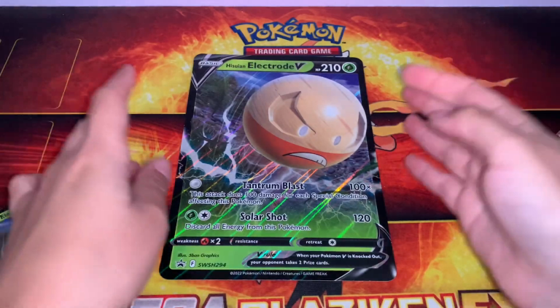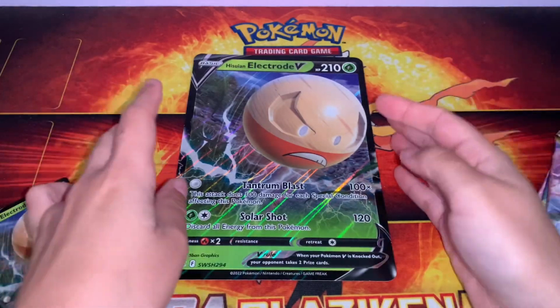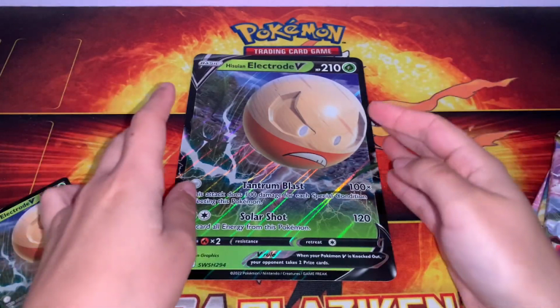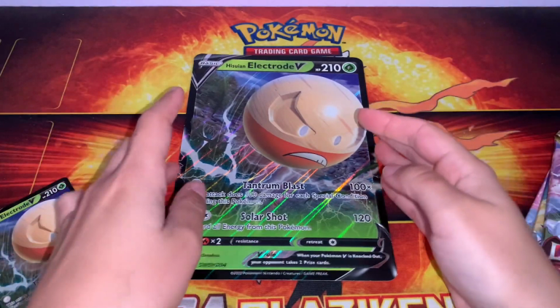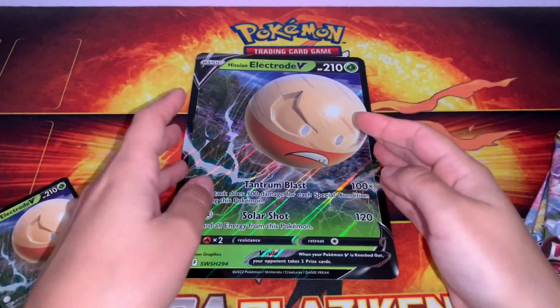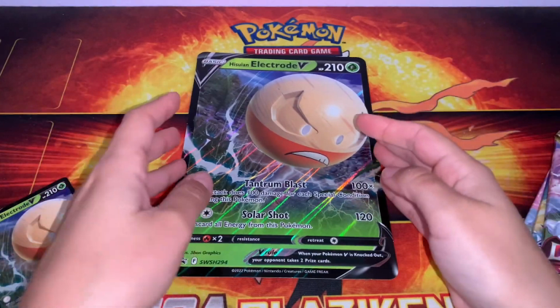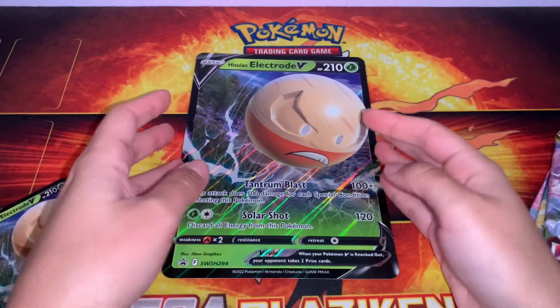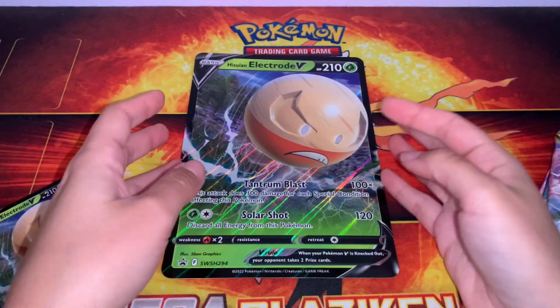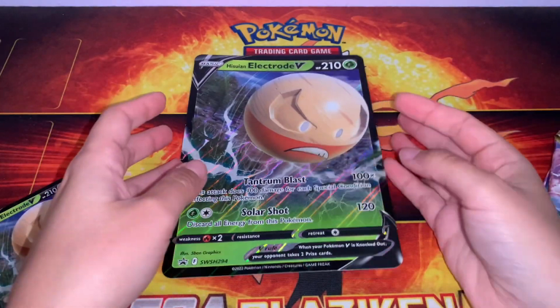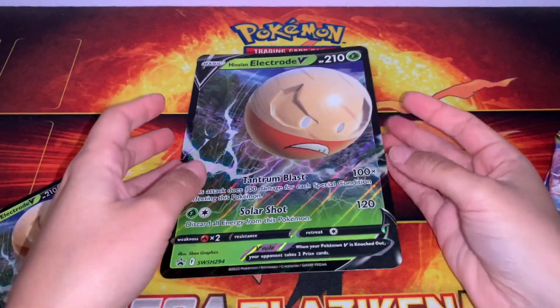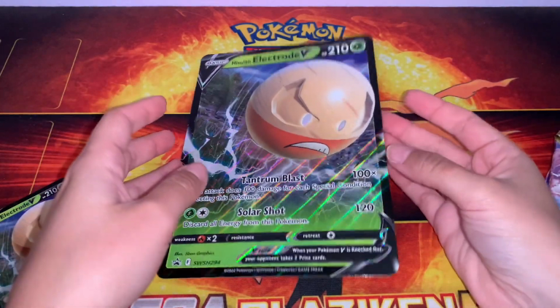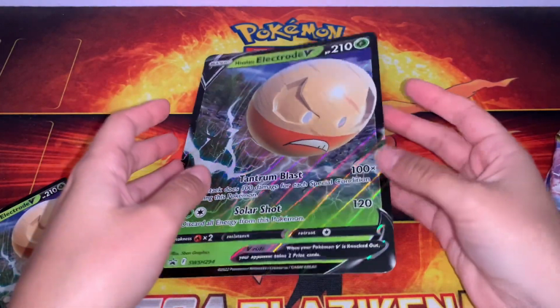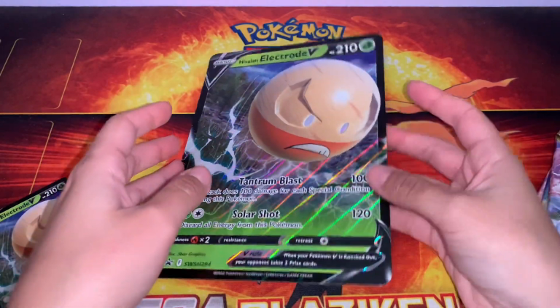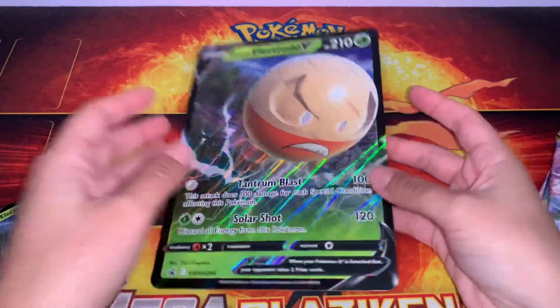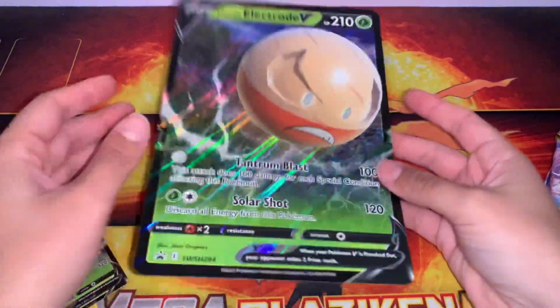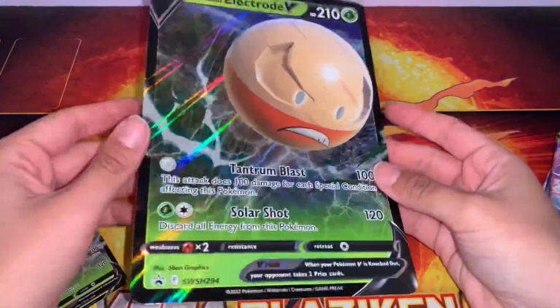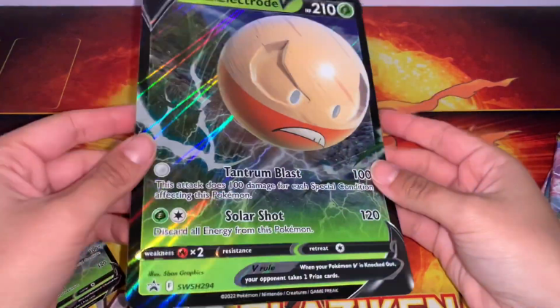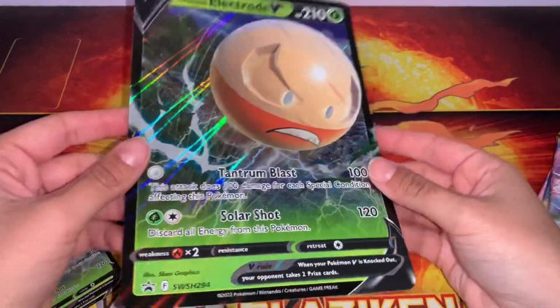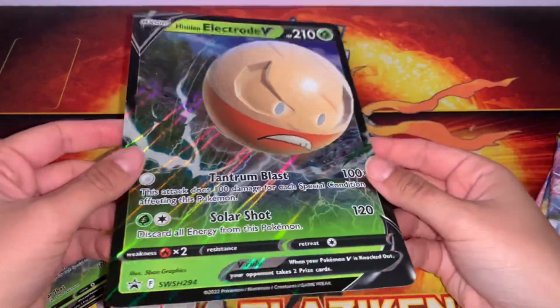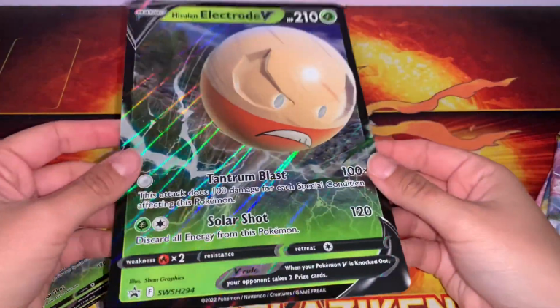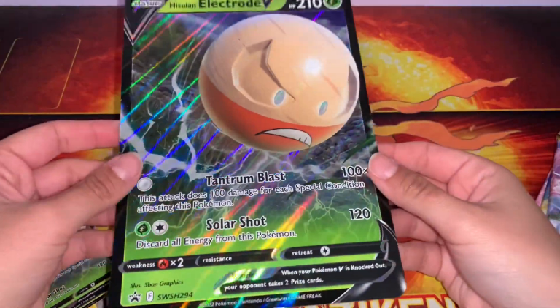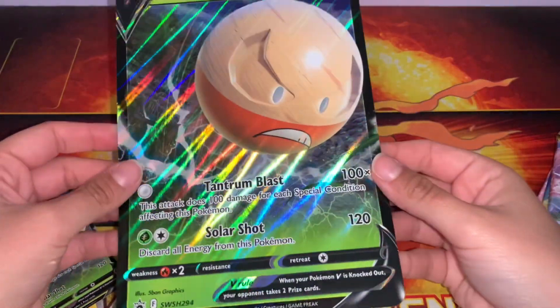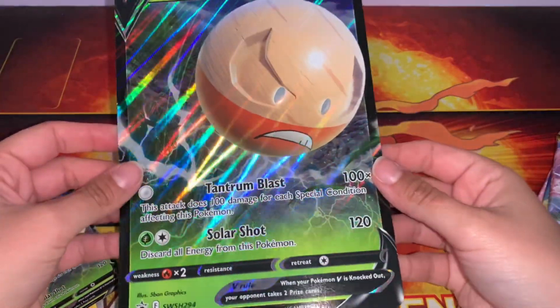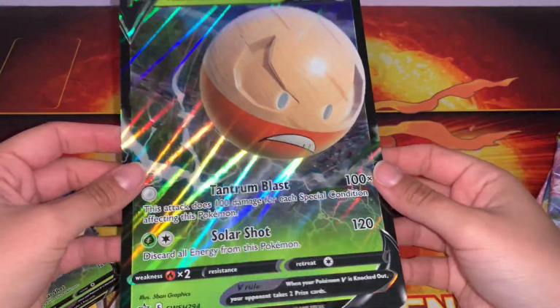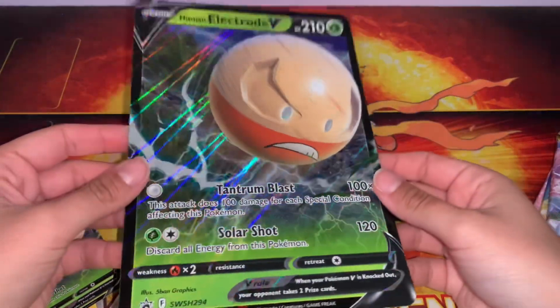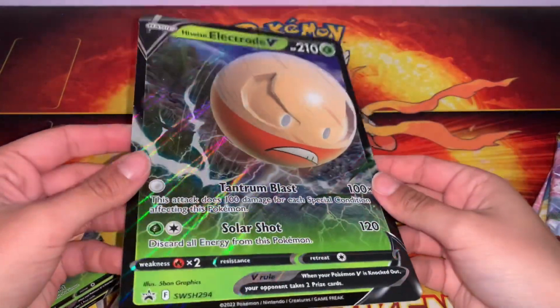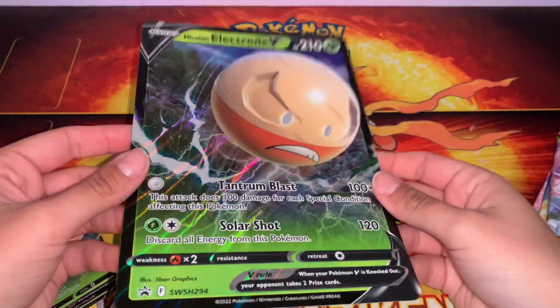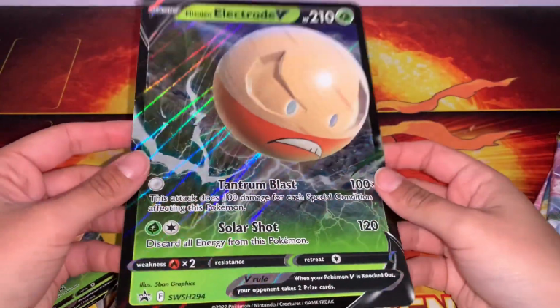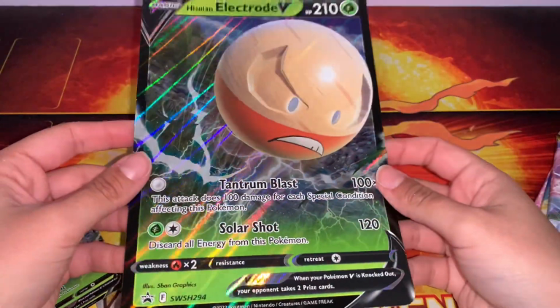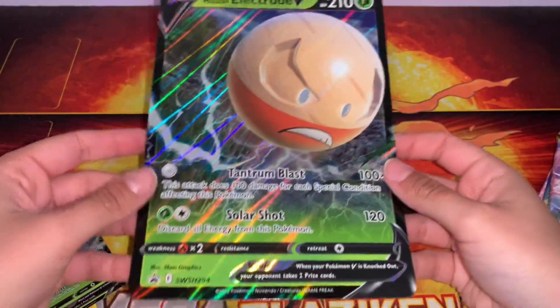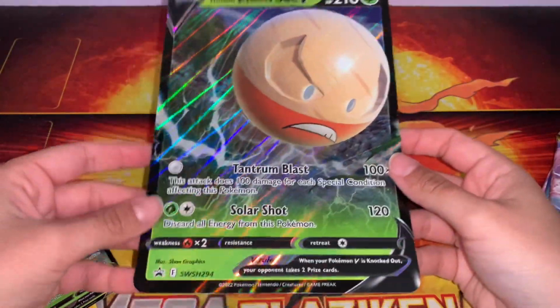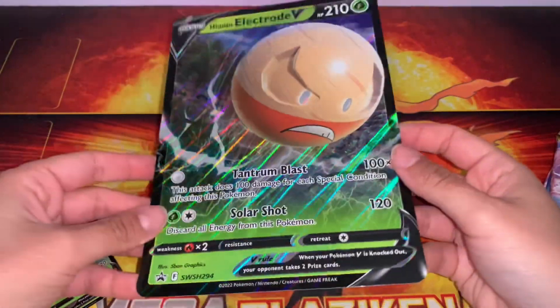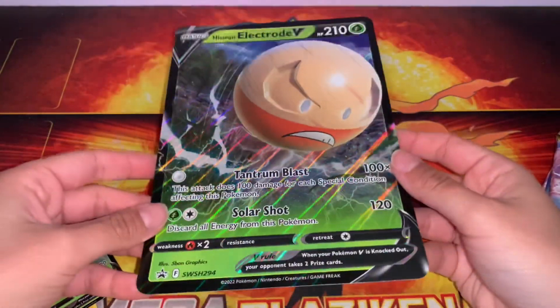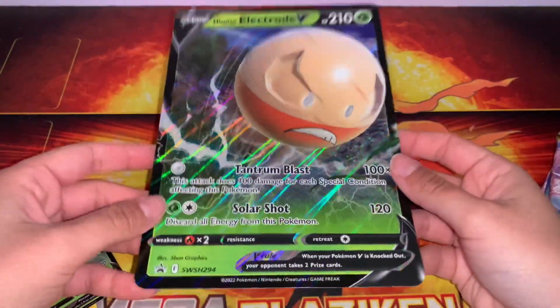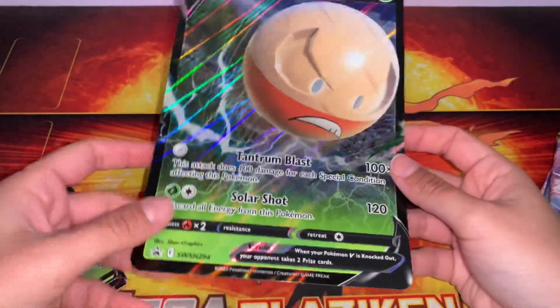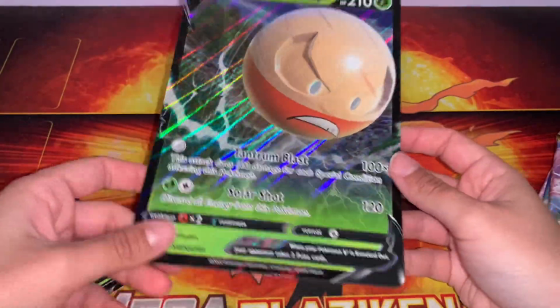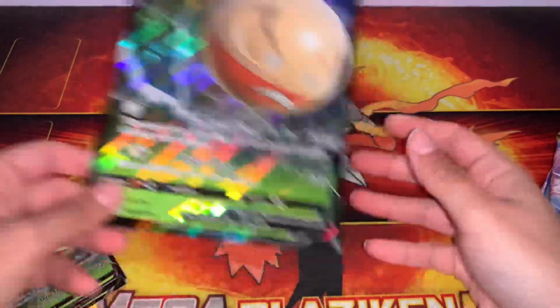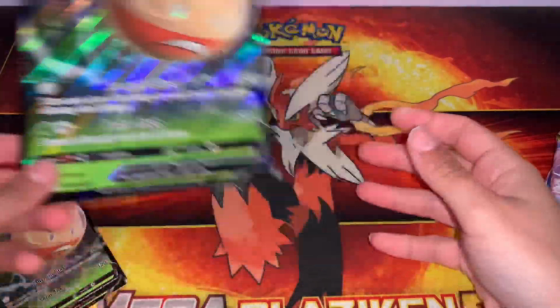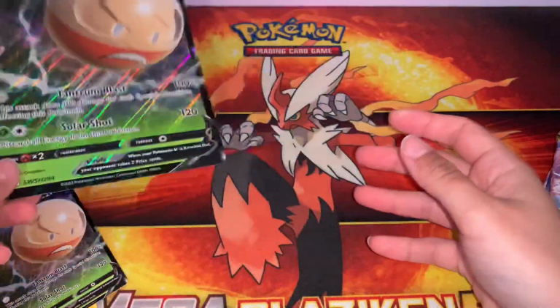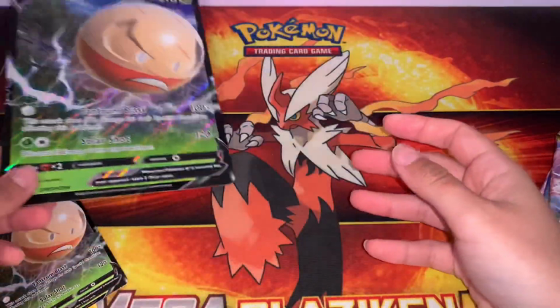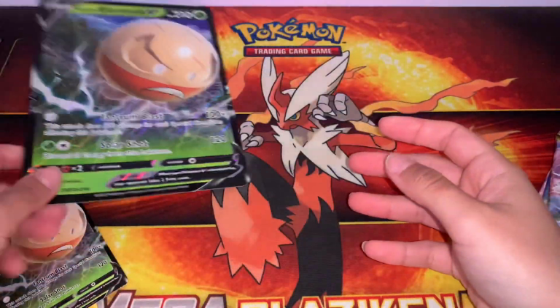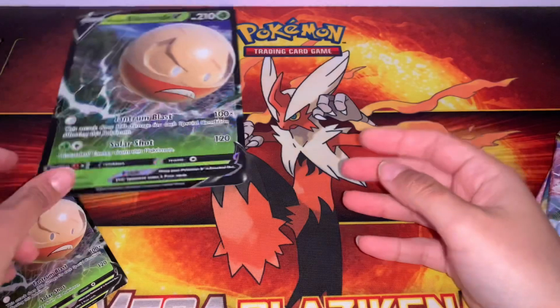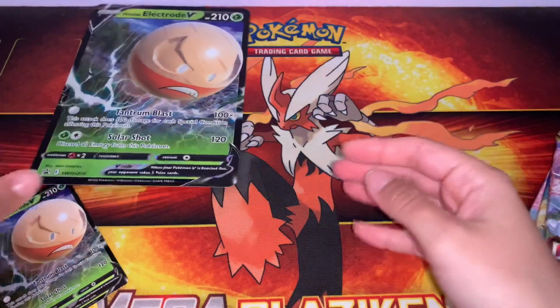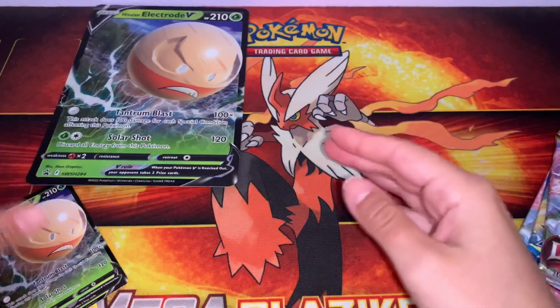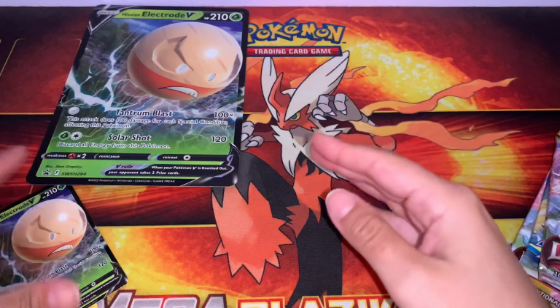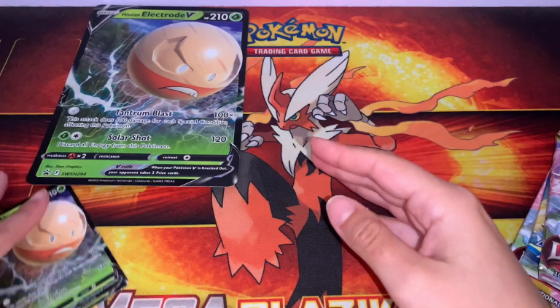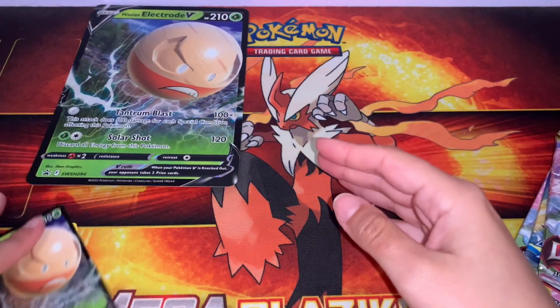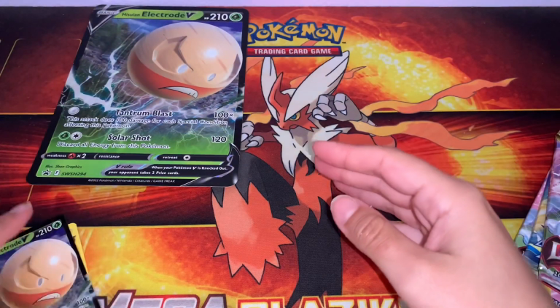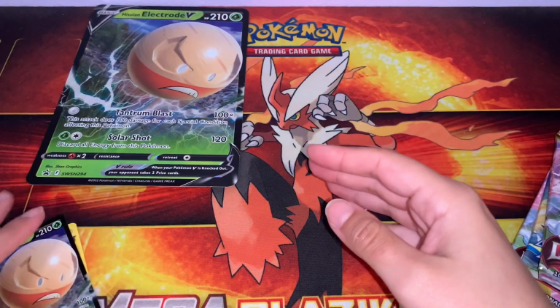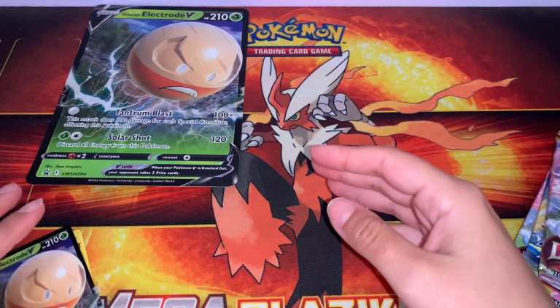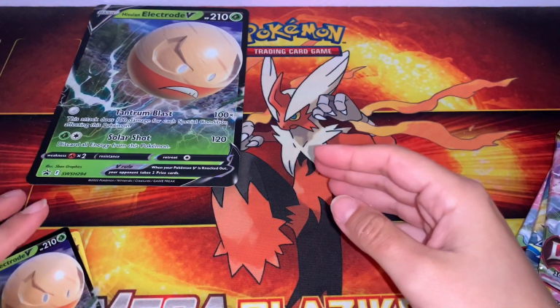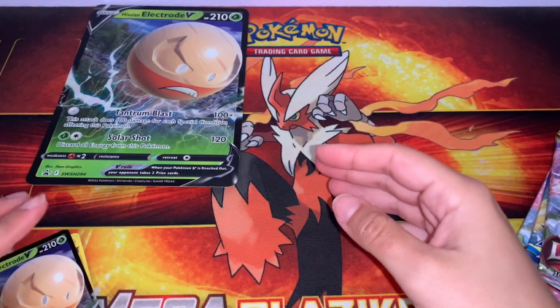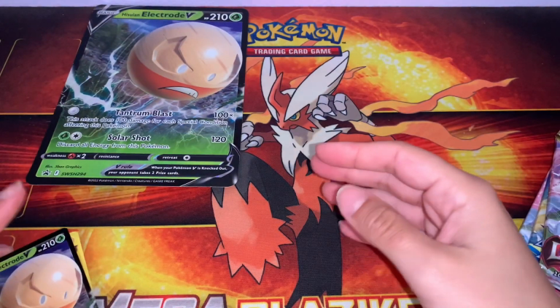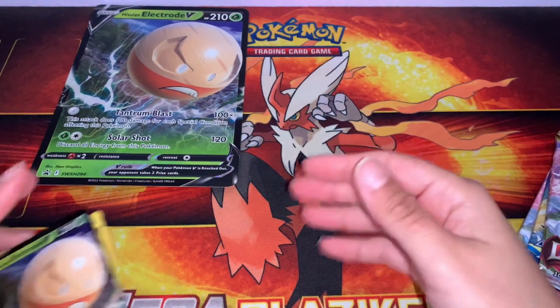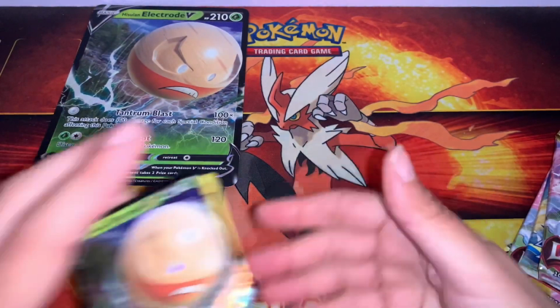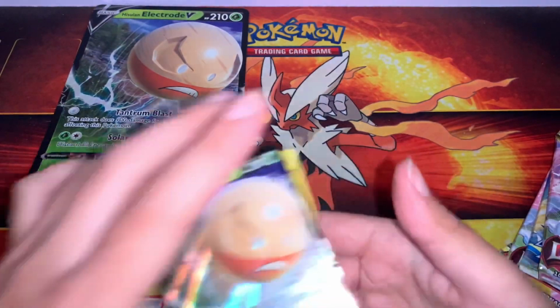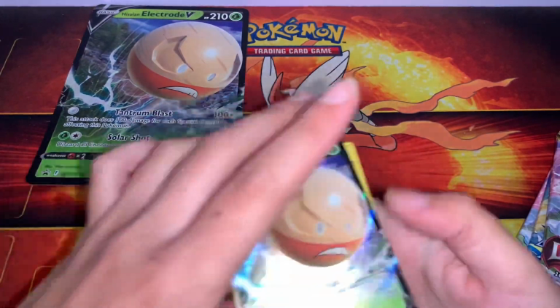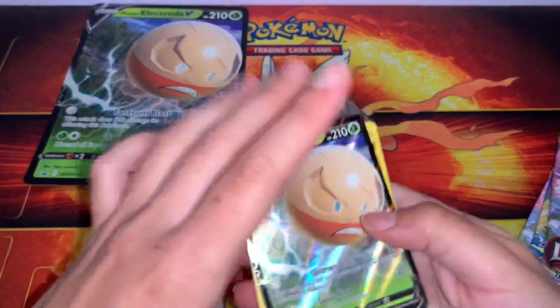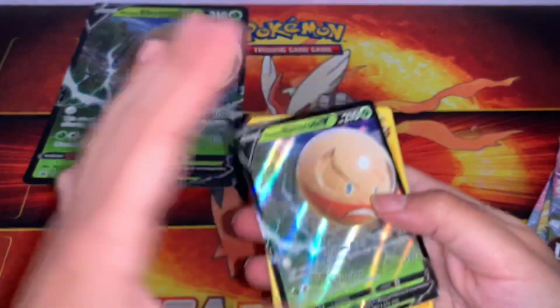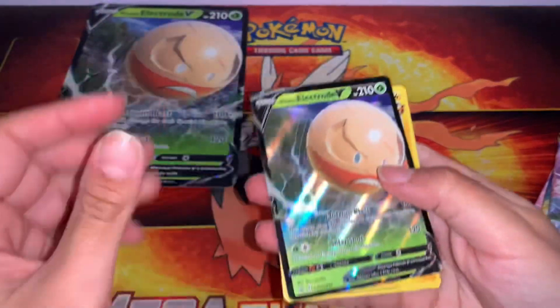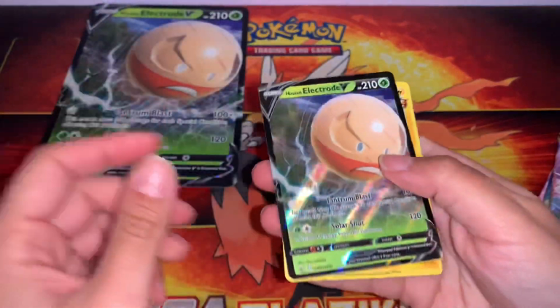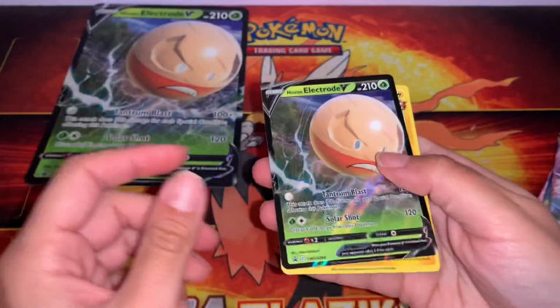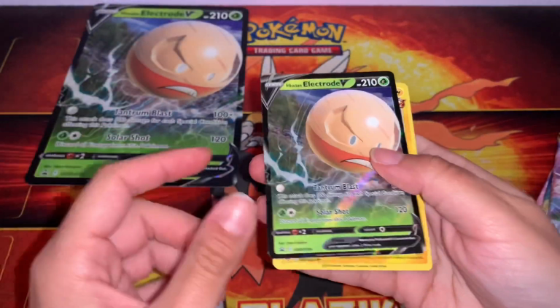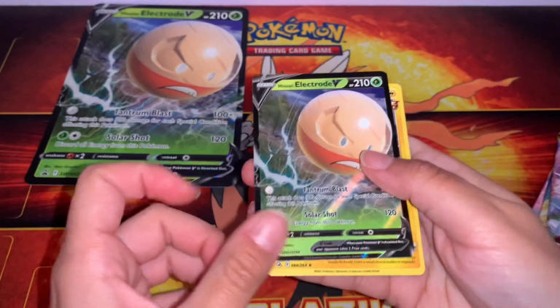Hello everyone, this is the Hisuian Electrode V-Box. So we have the best ball boy, Electrode.